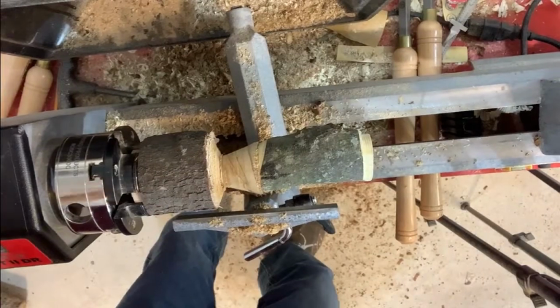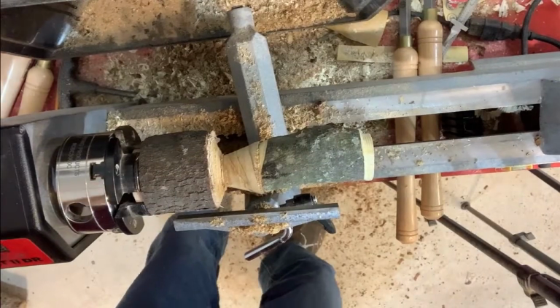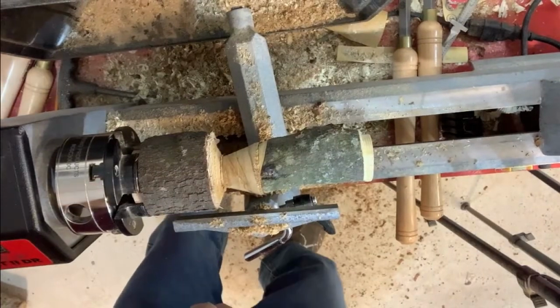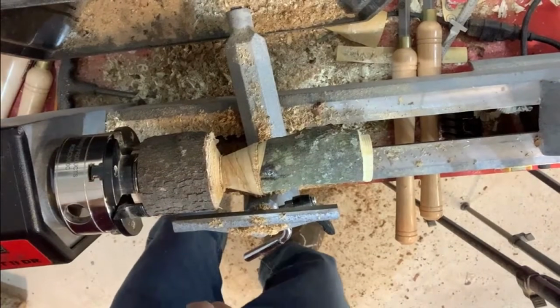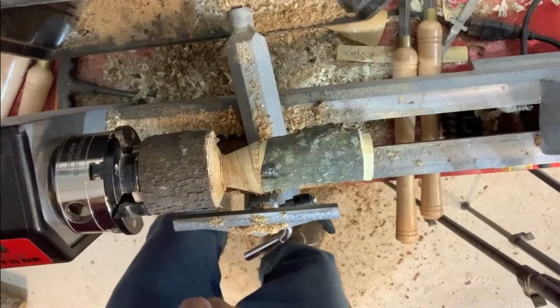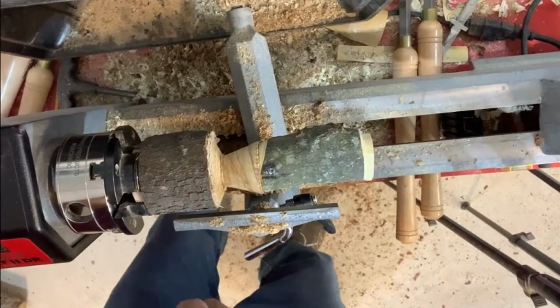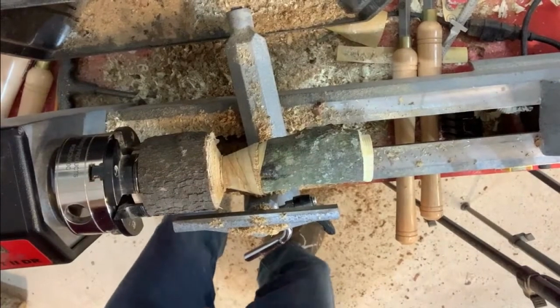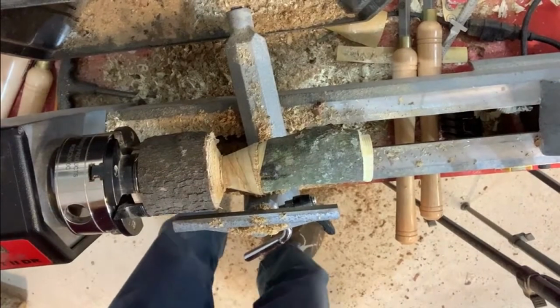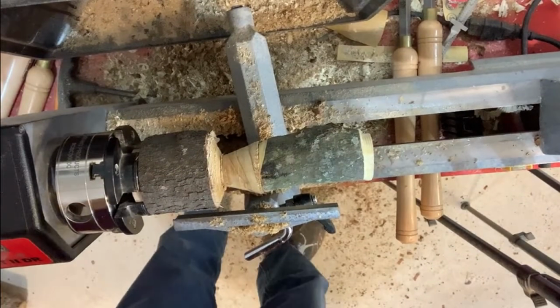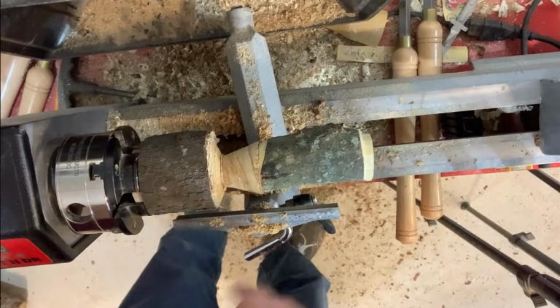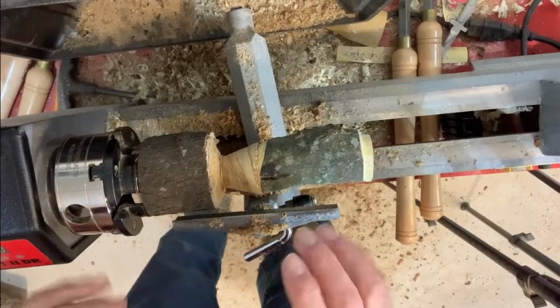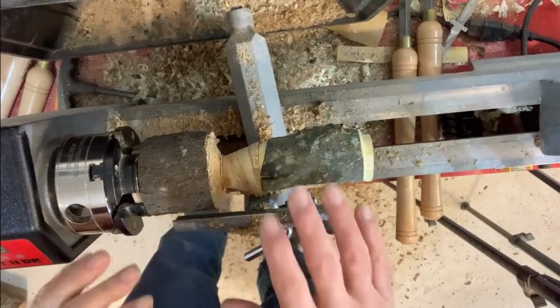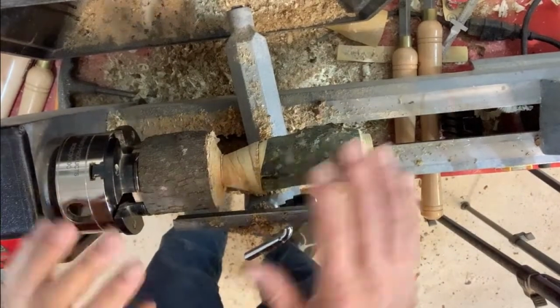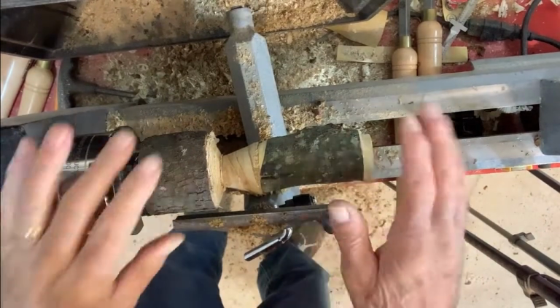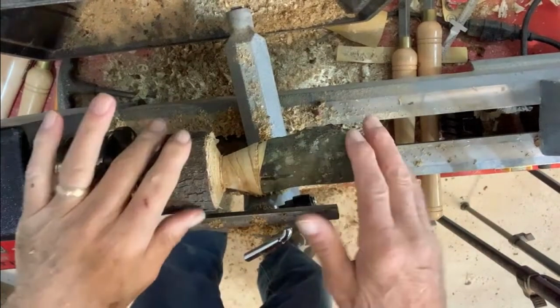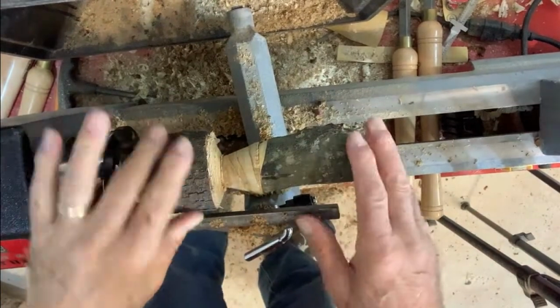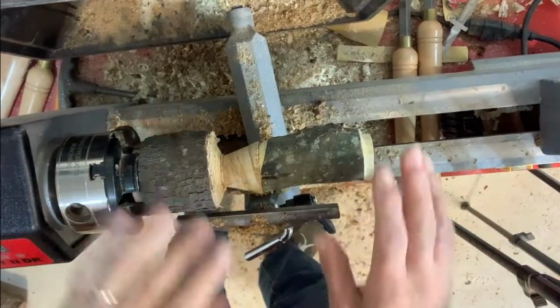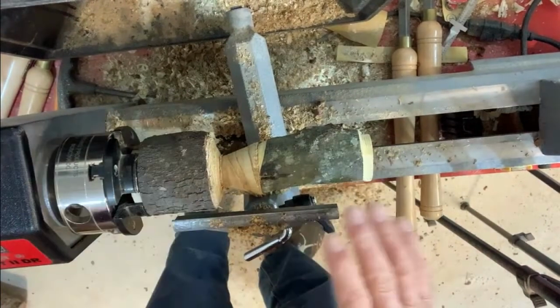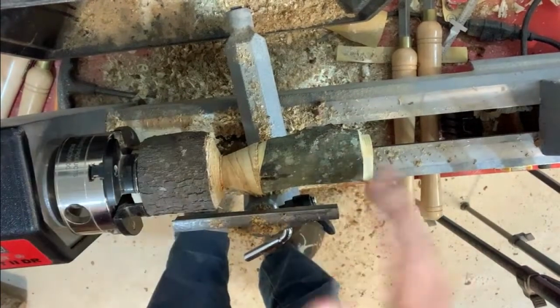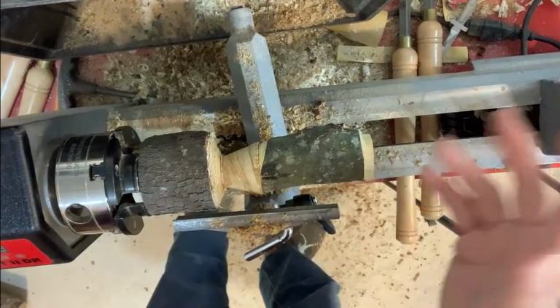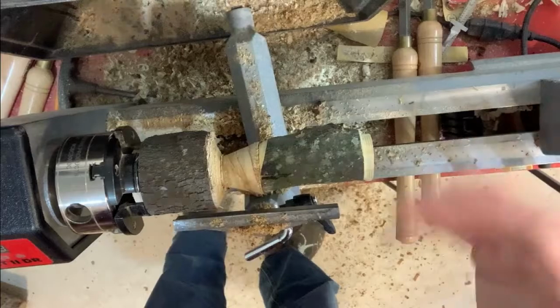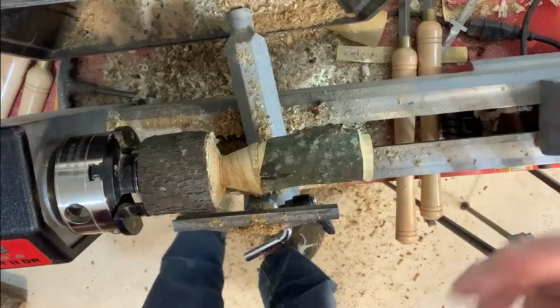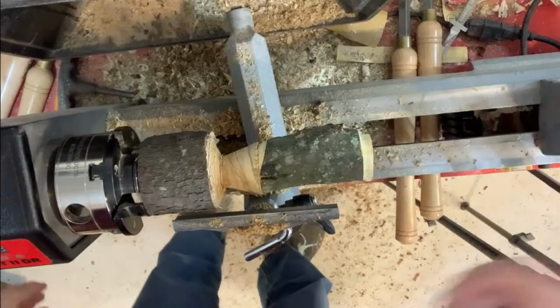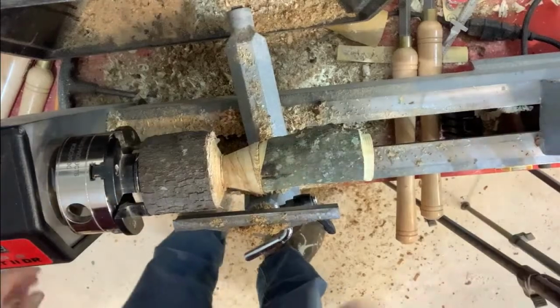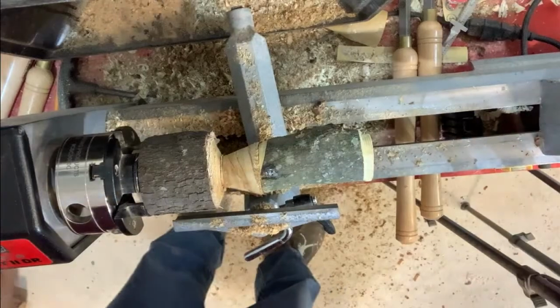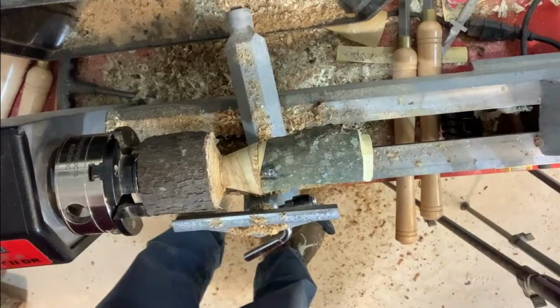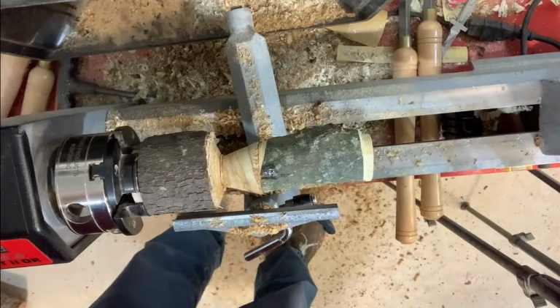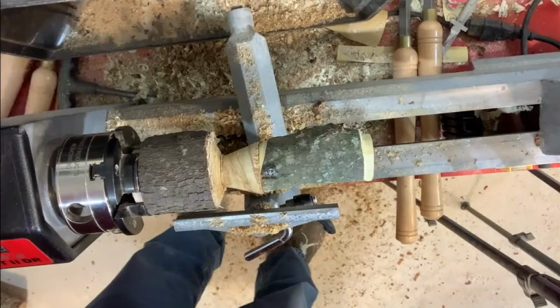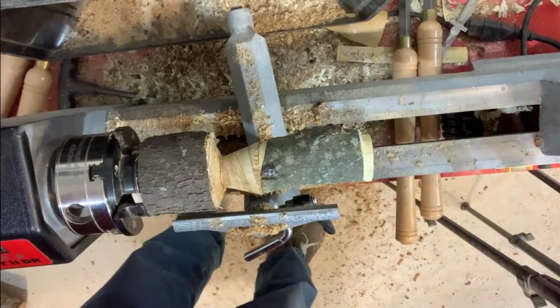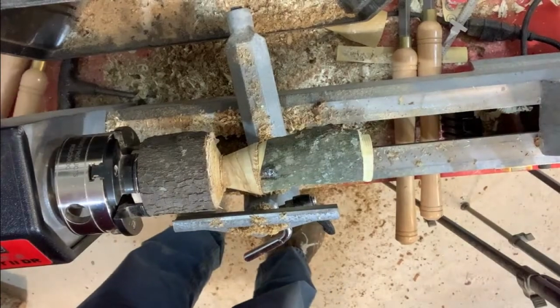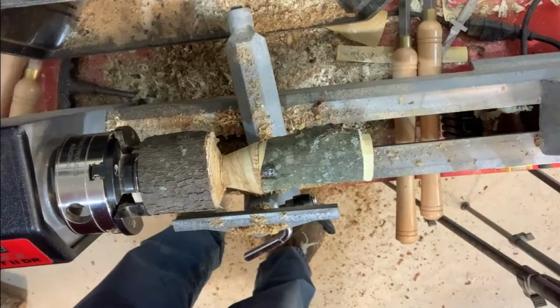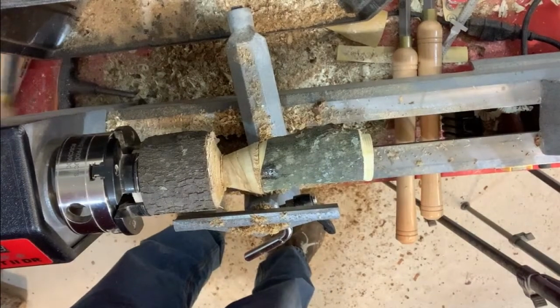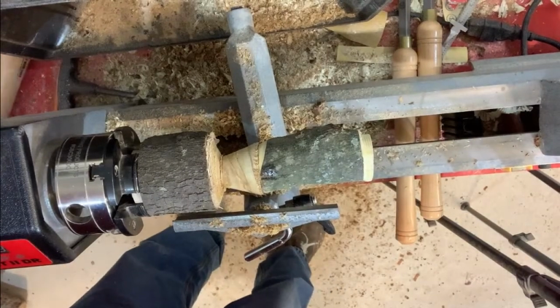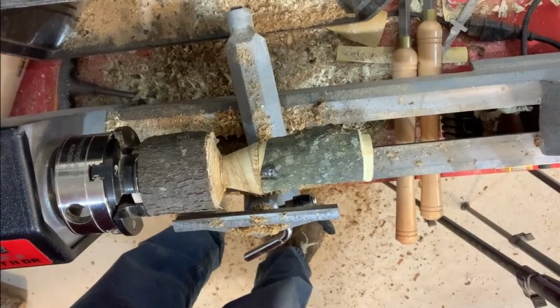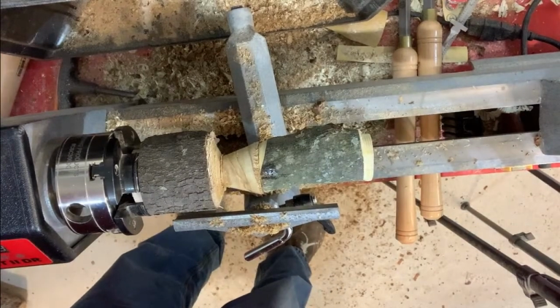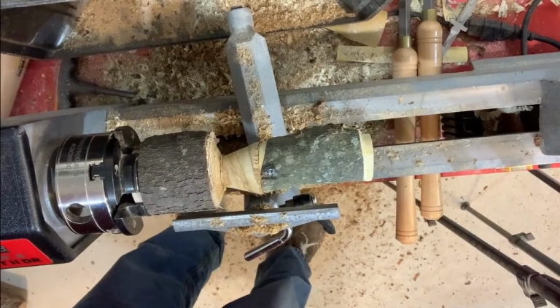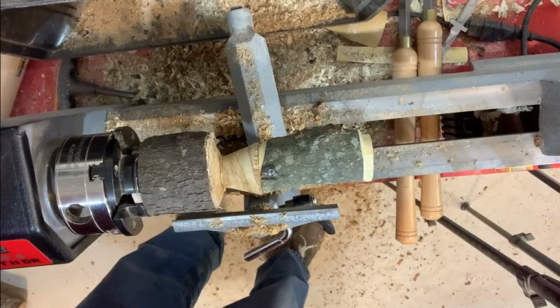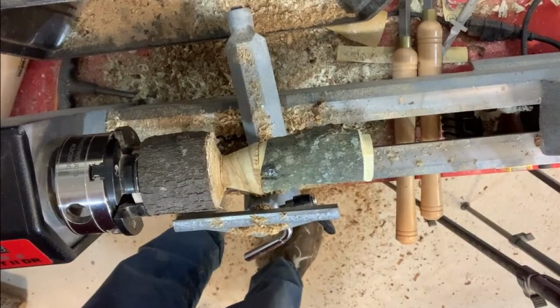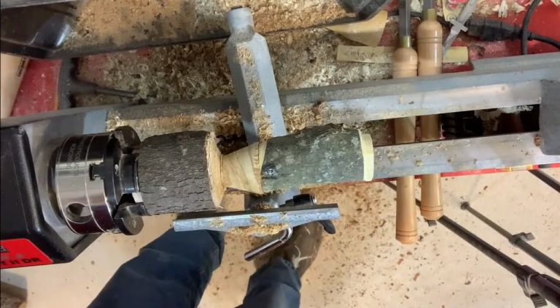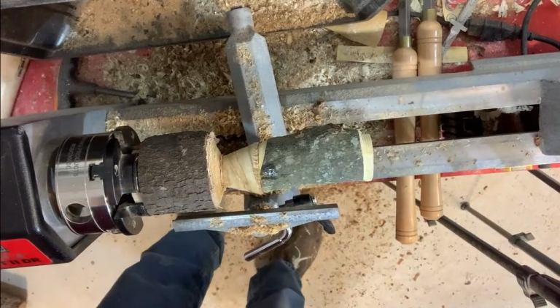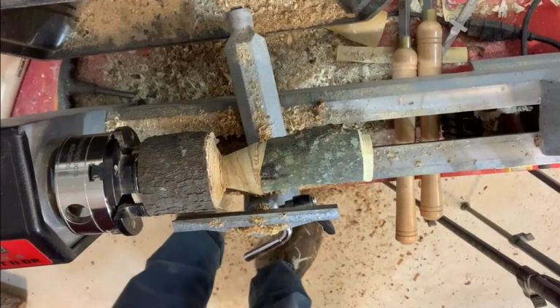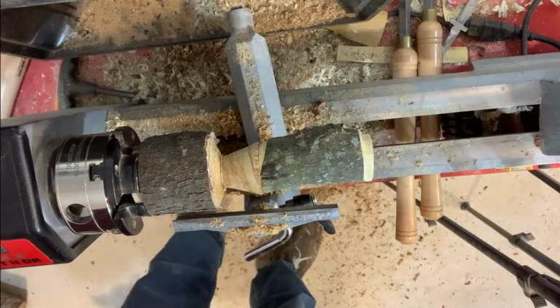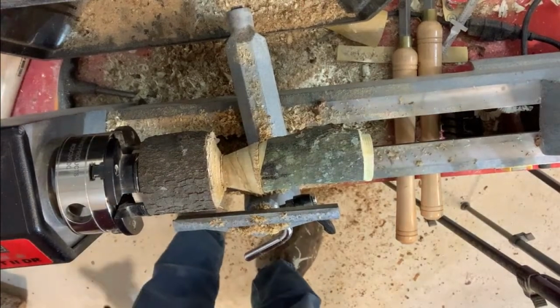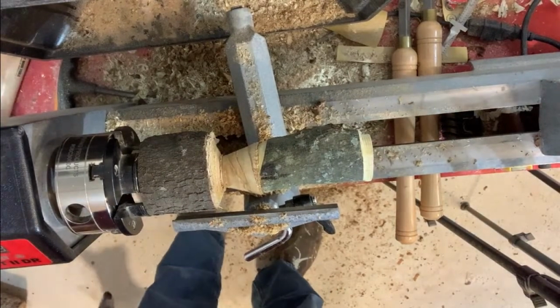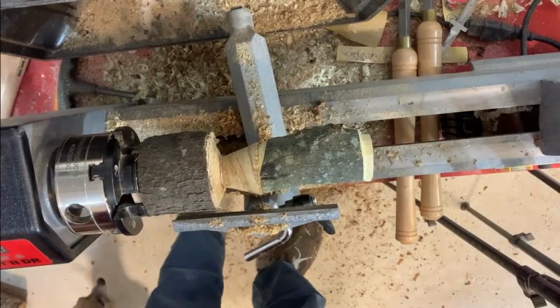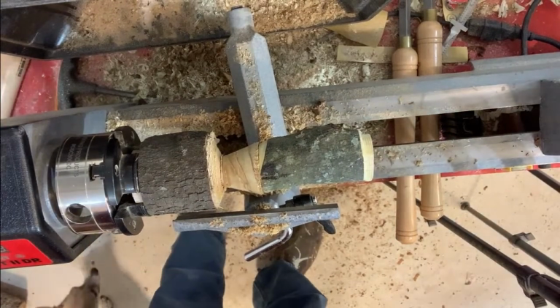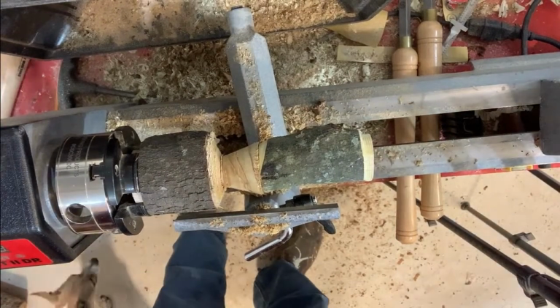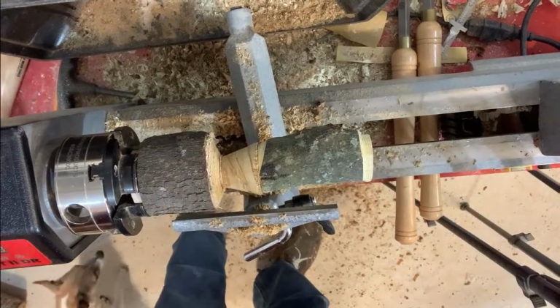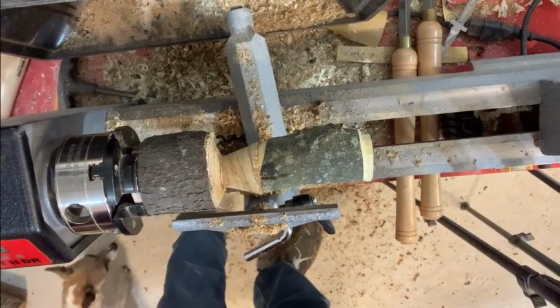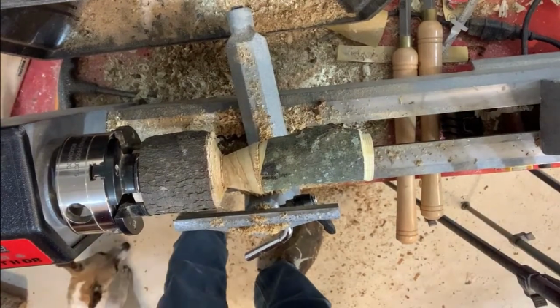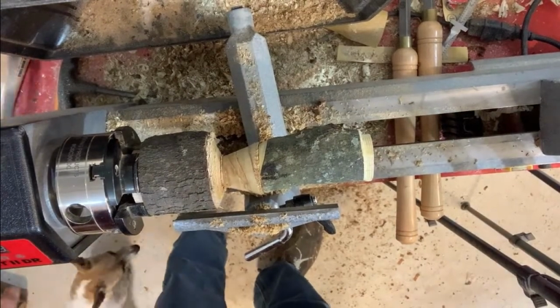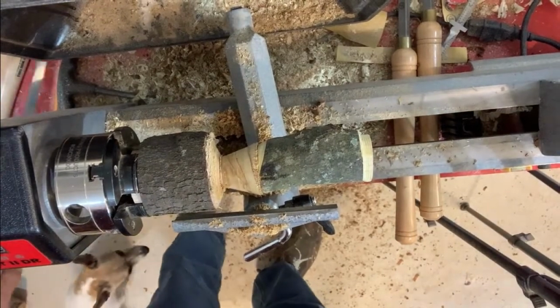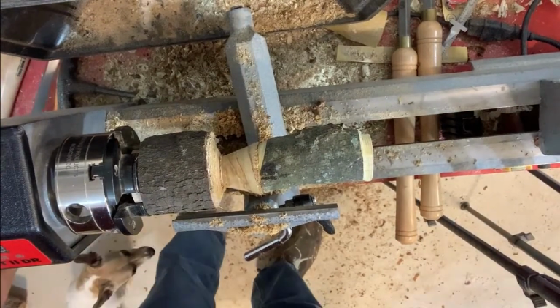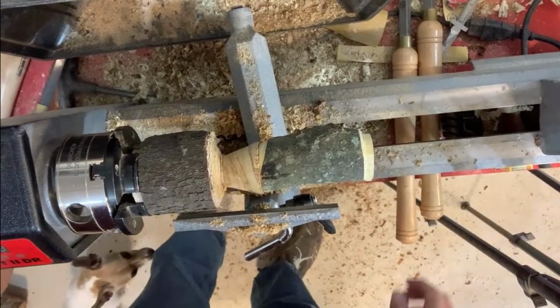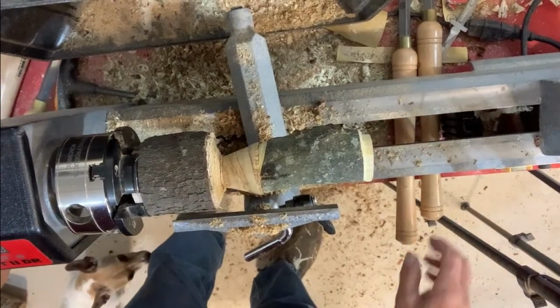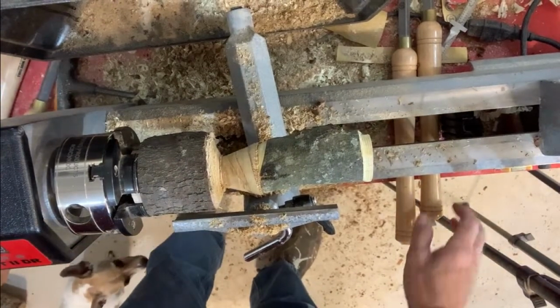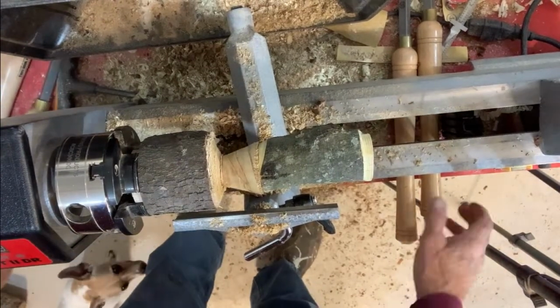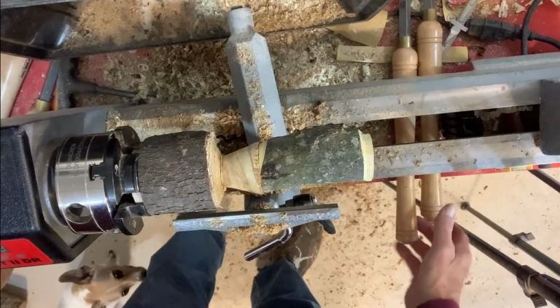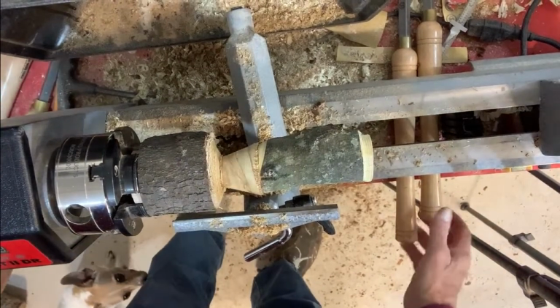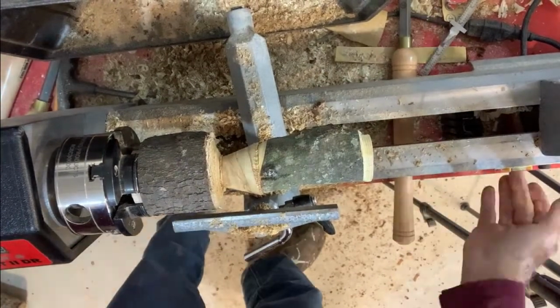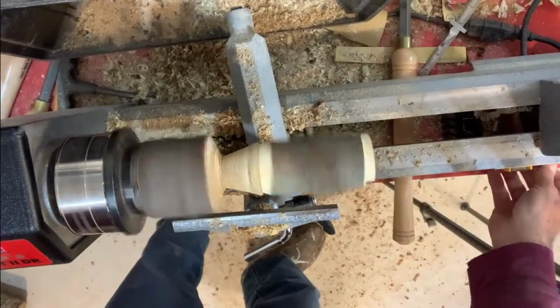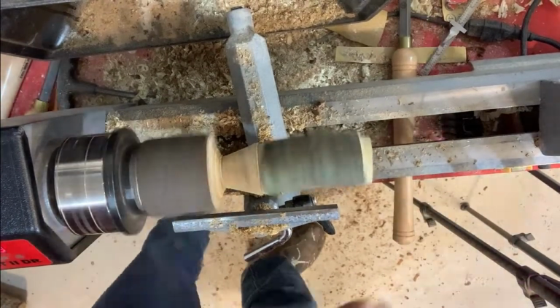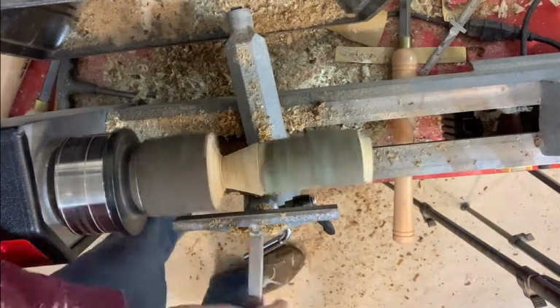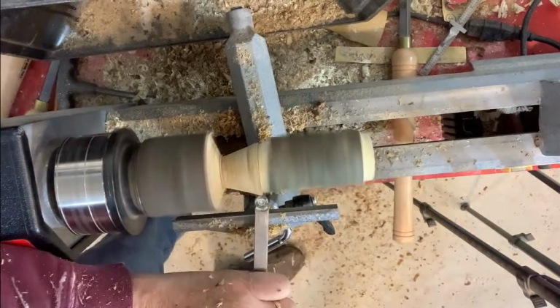With our little birdhouse now fully secured, now all we have to do is turn its little top.